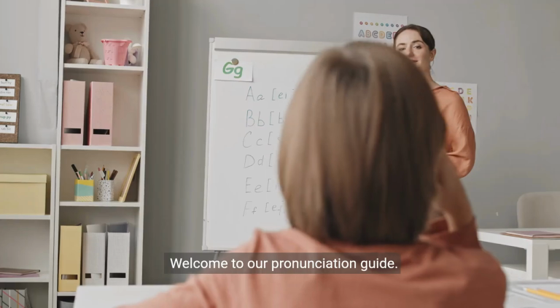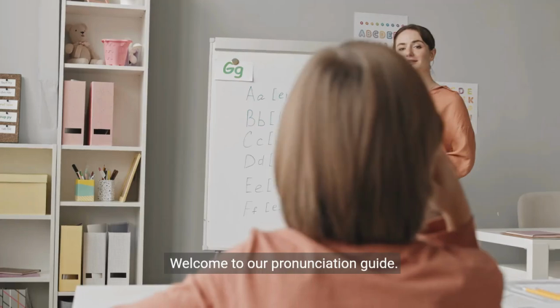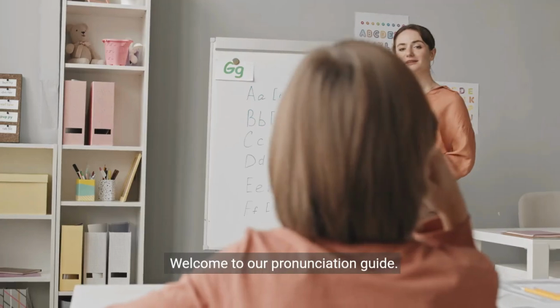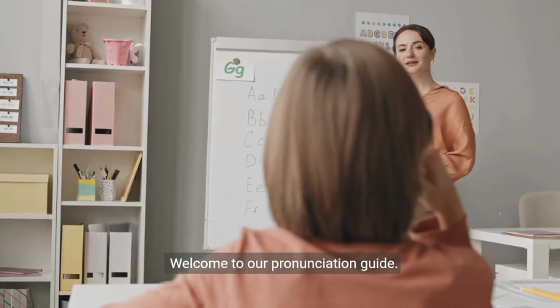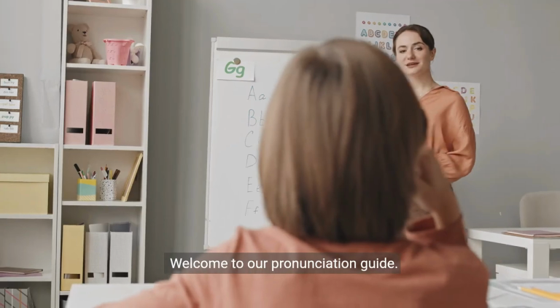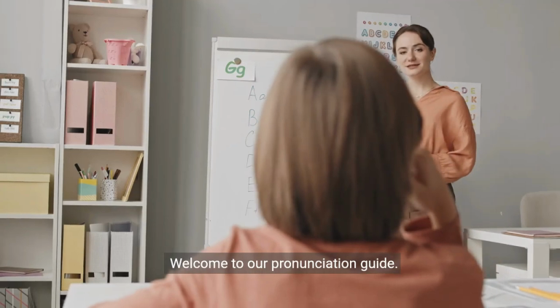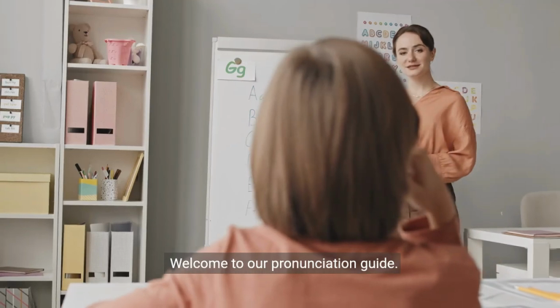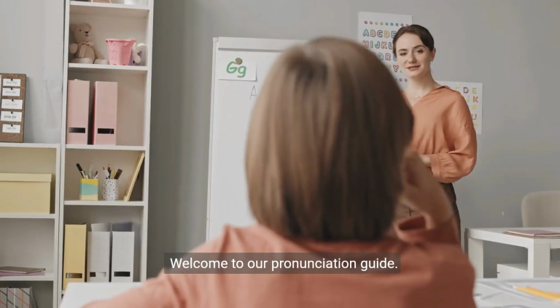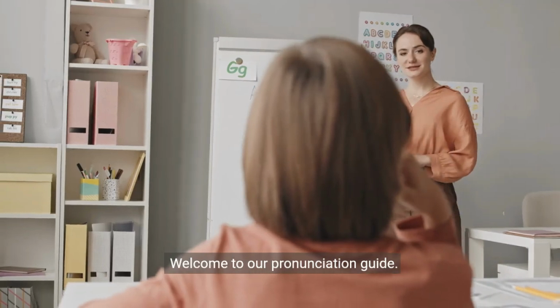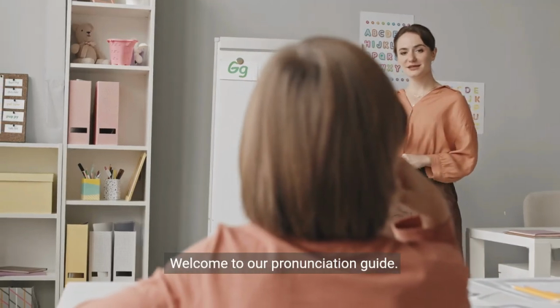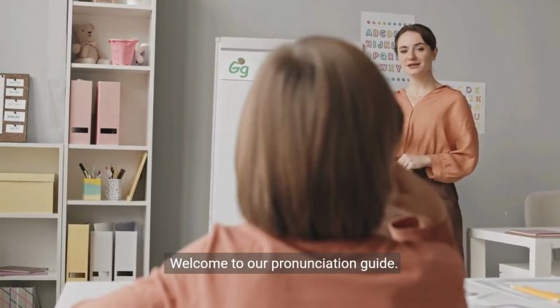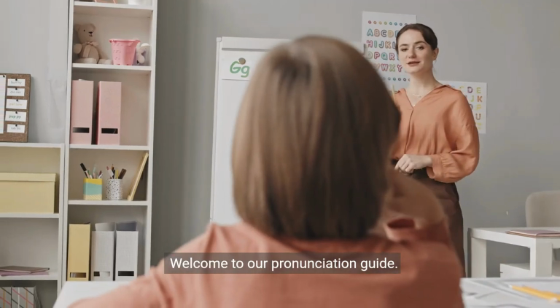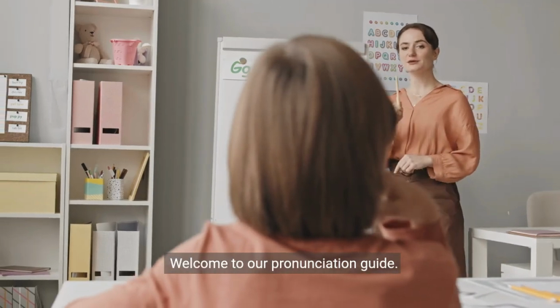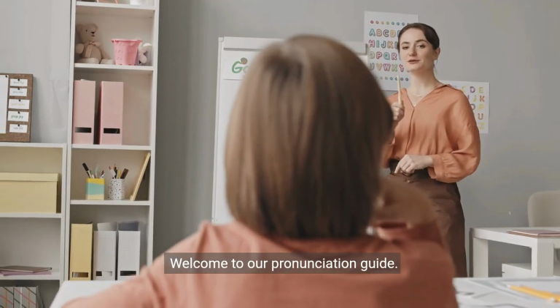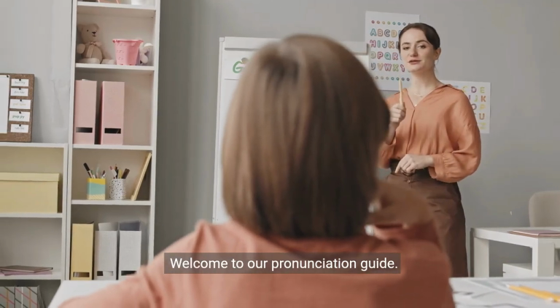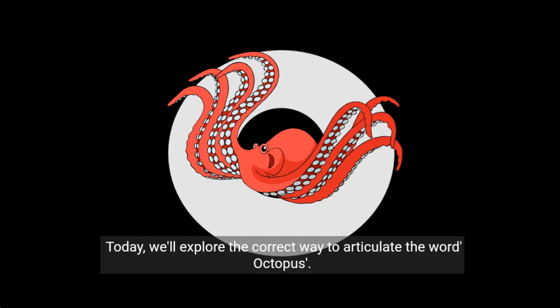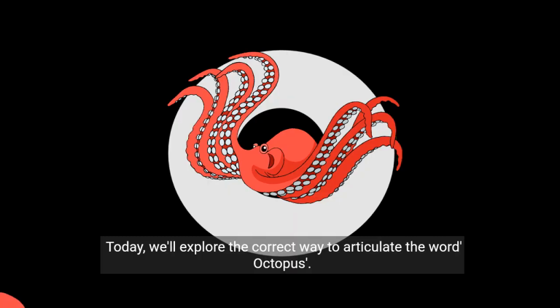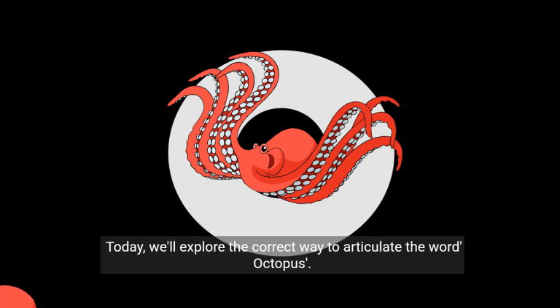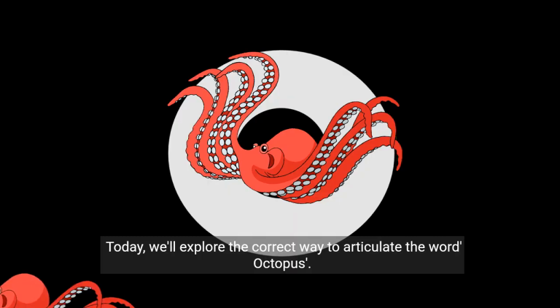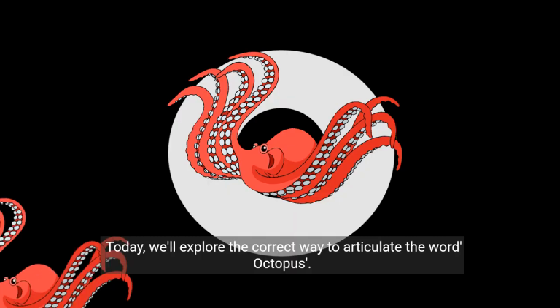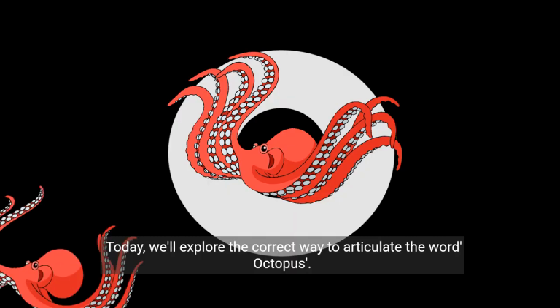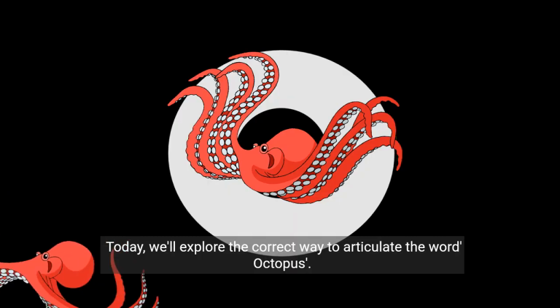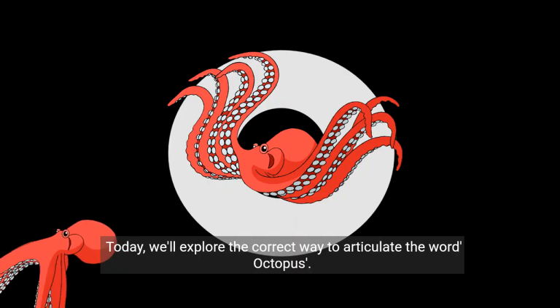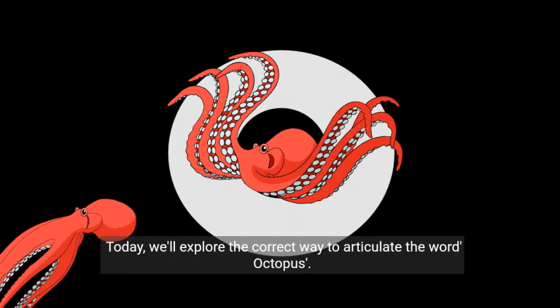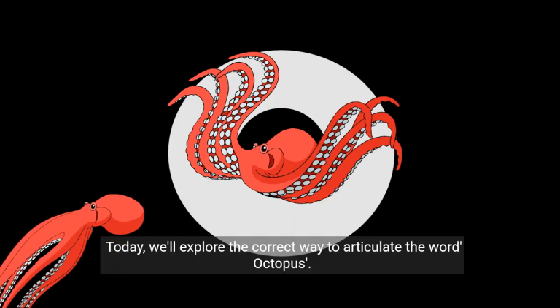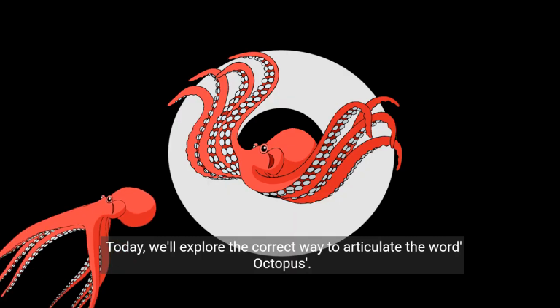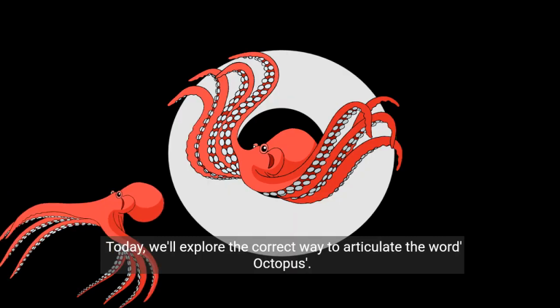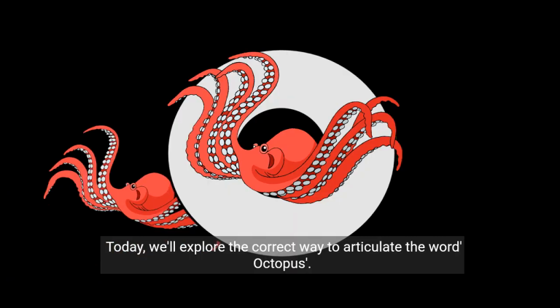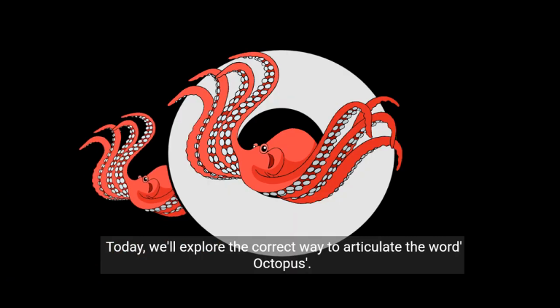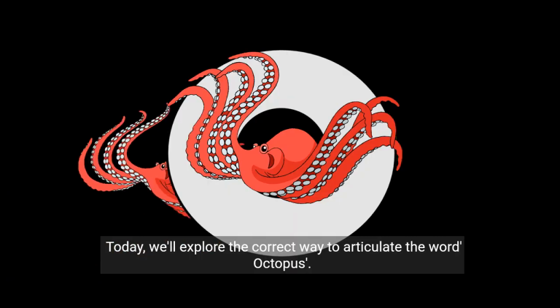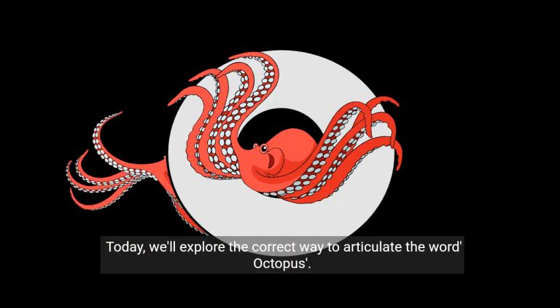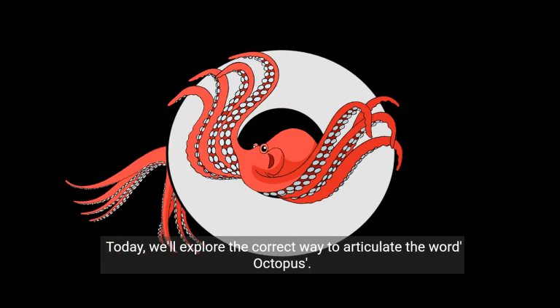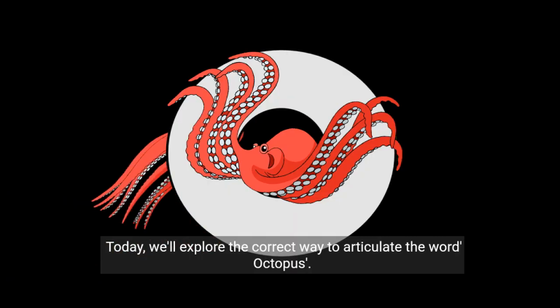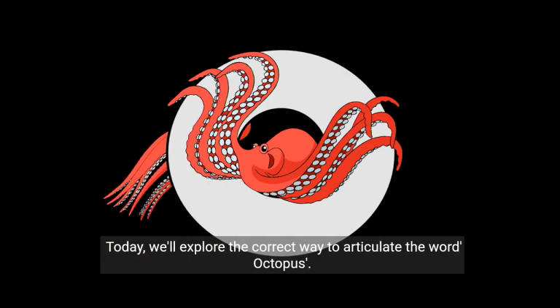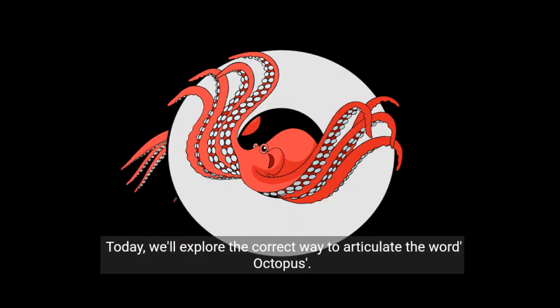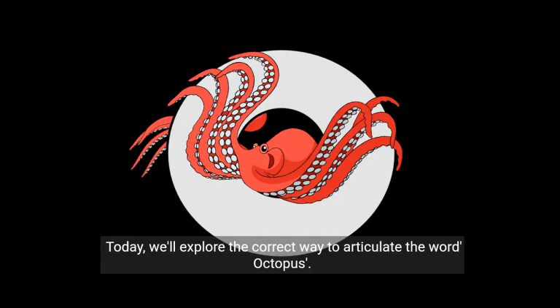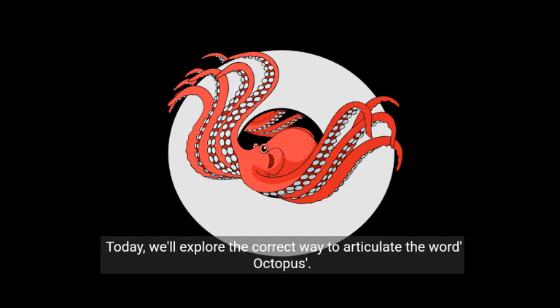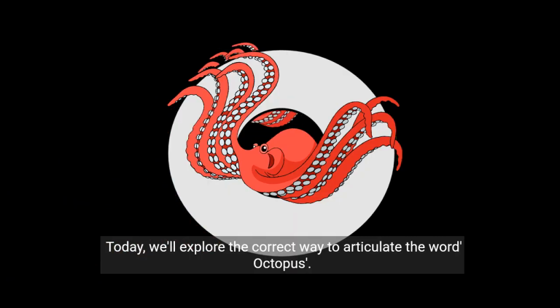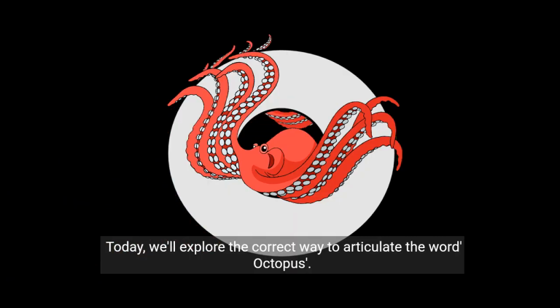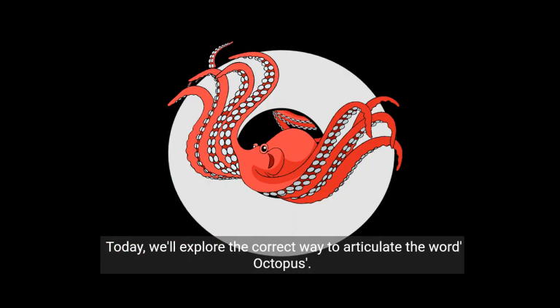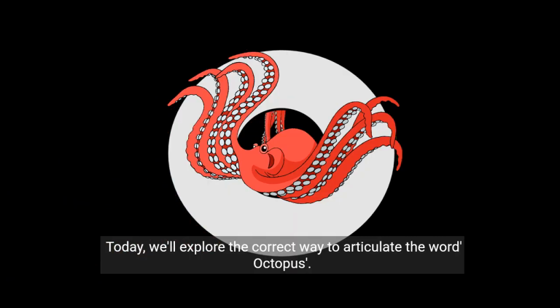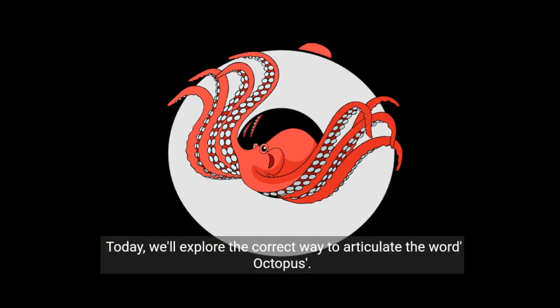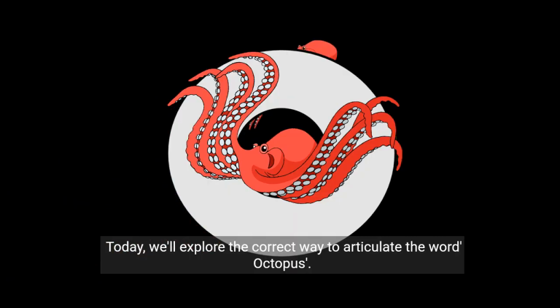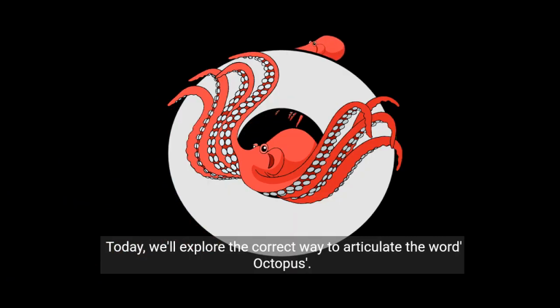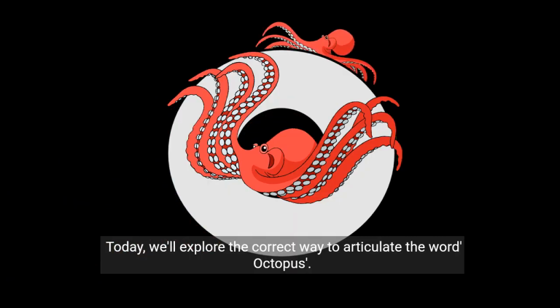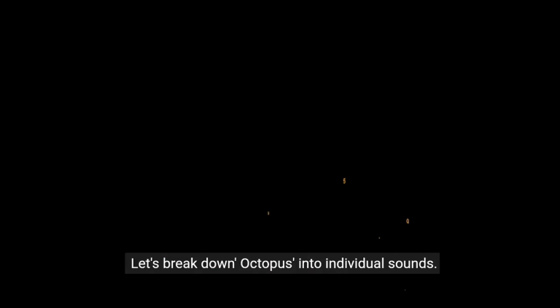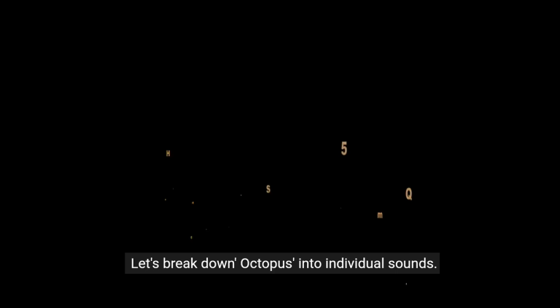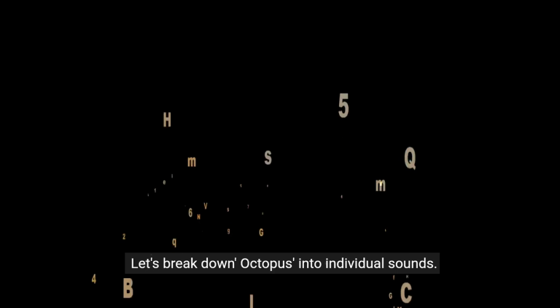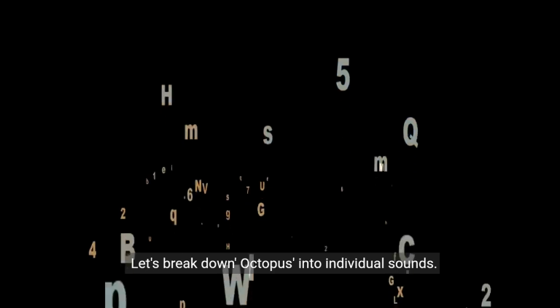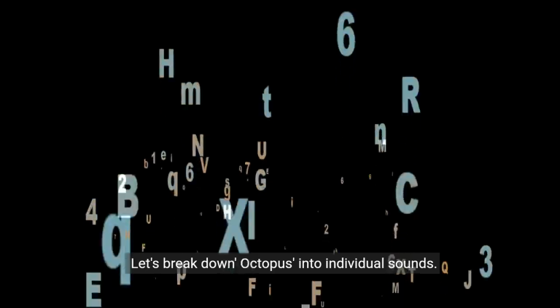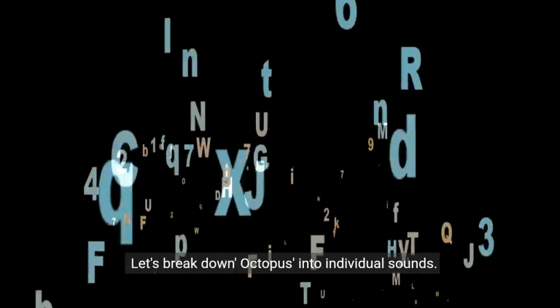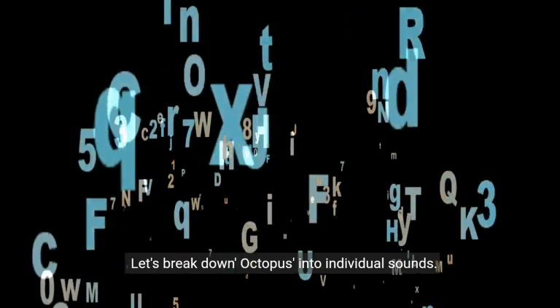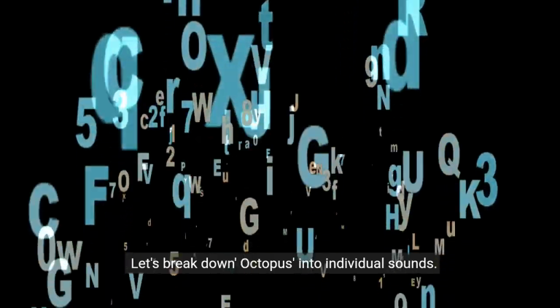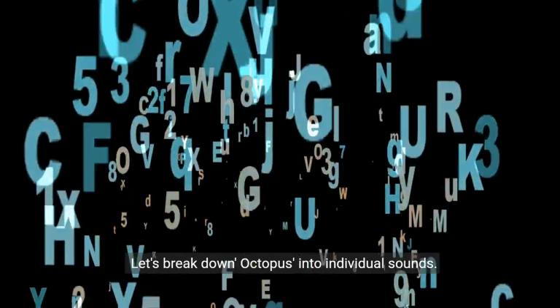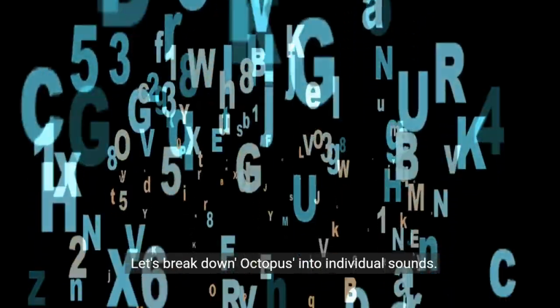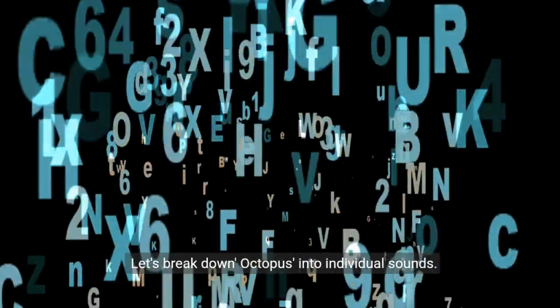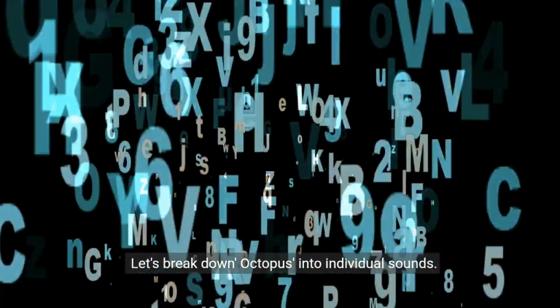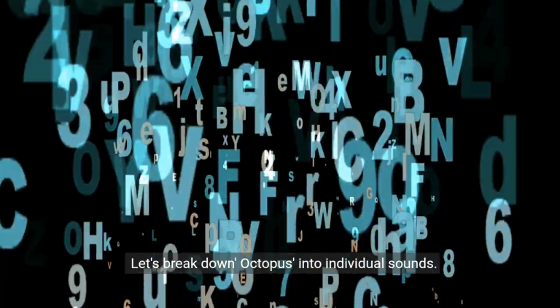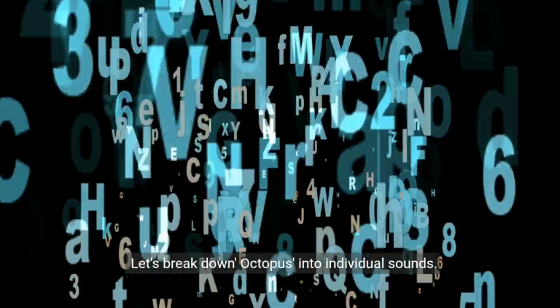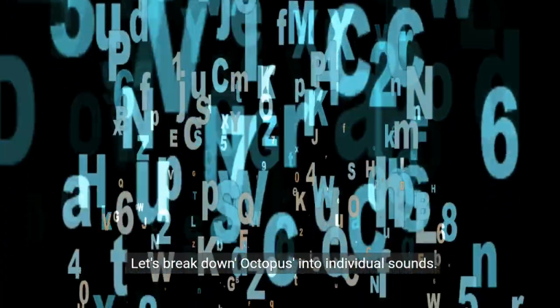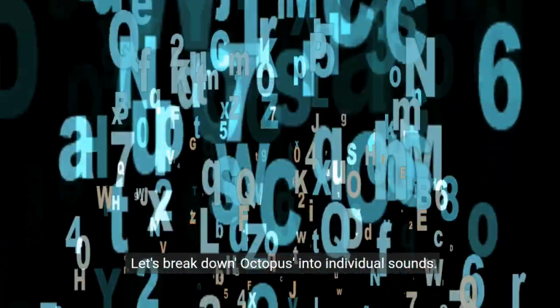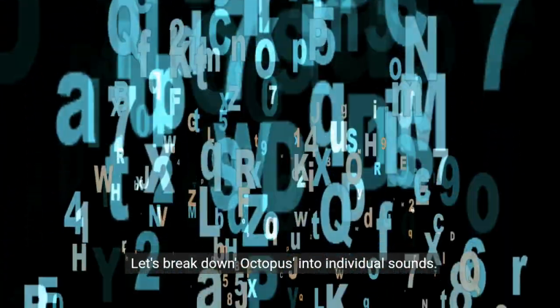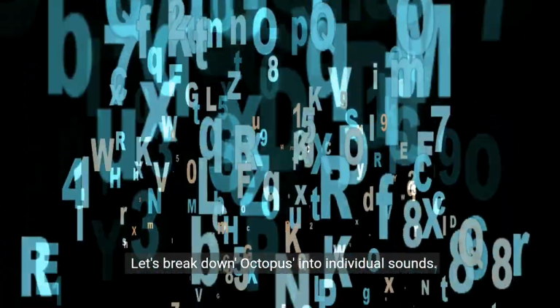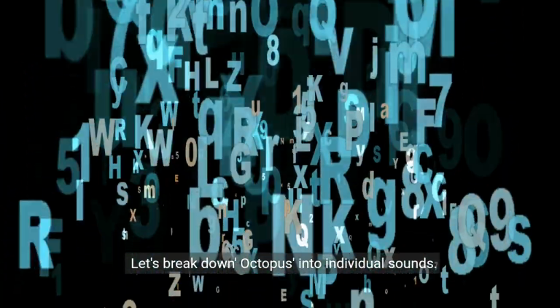Welcome to our pronunciation guide. Today, we'll explore the correct way to articulate the word octopus. Let's break down octopus into individual sounds.